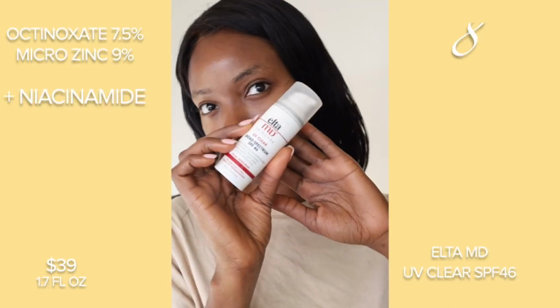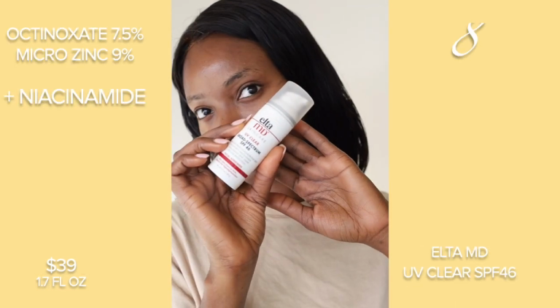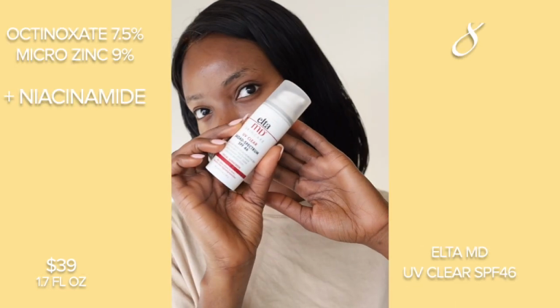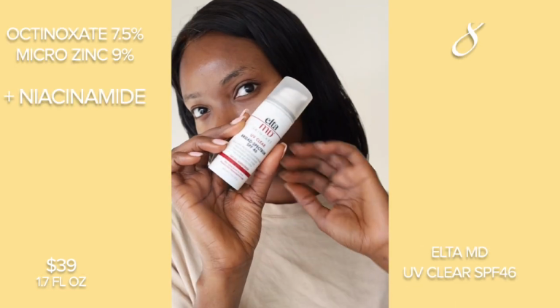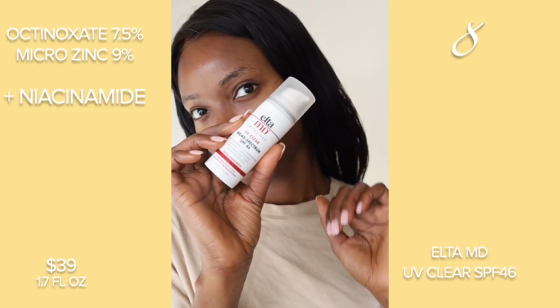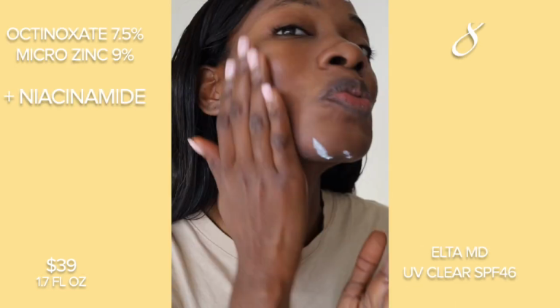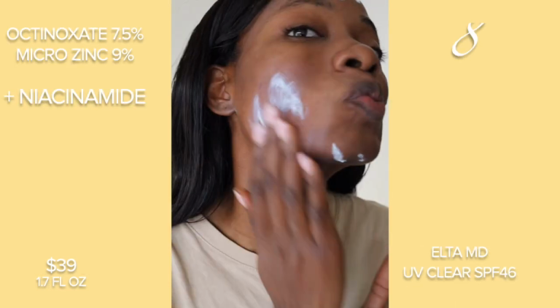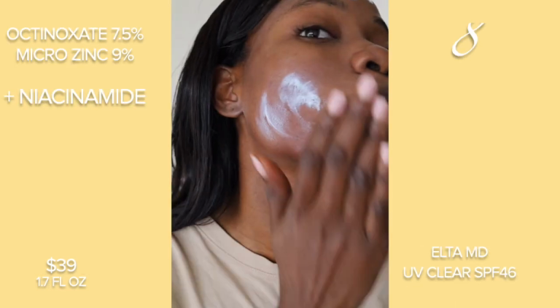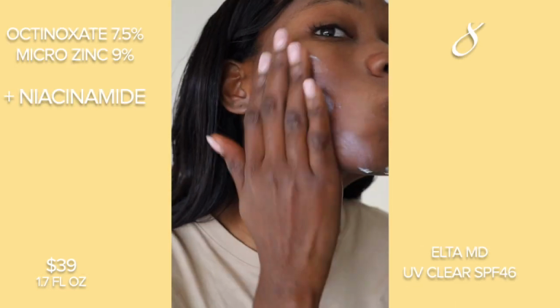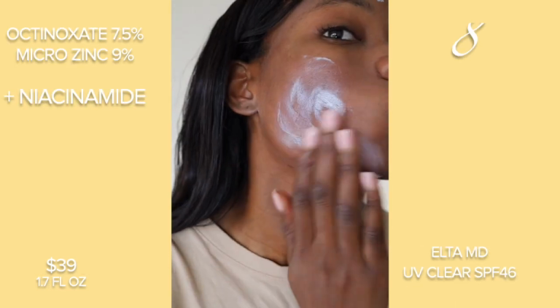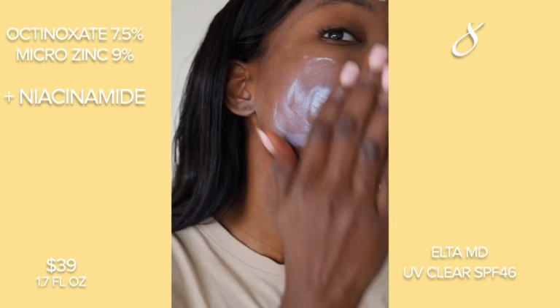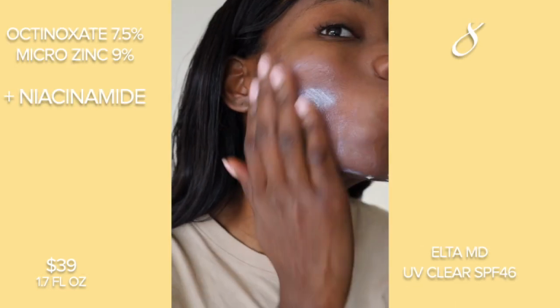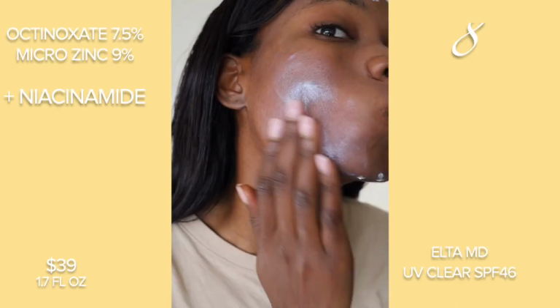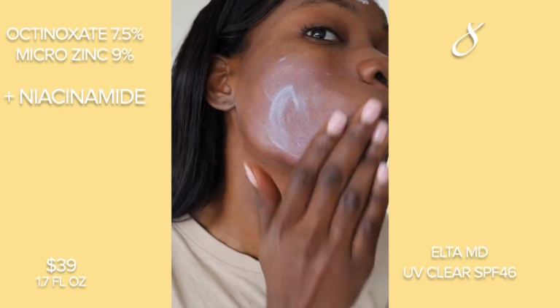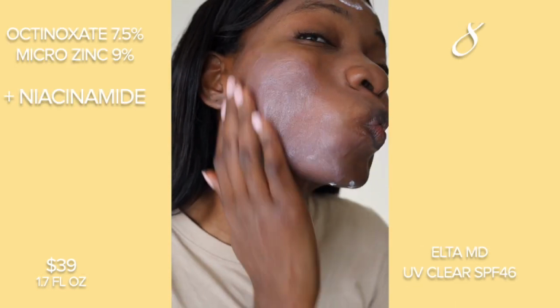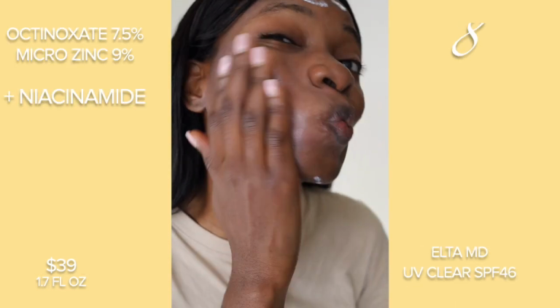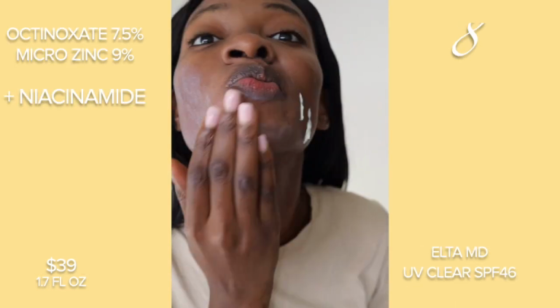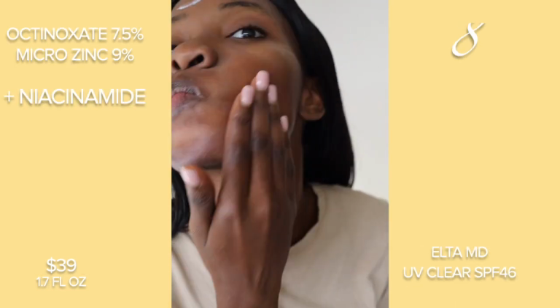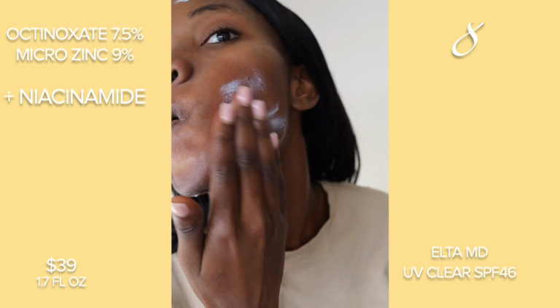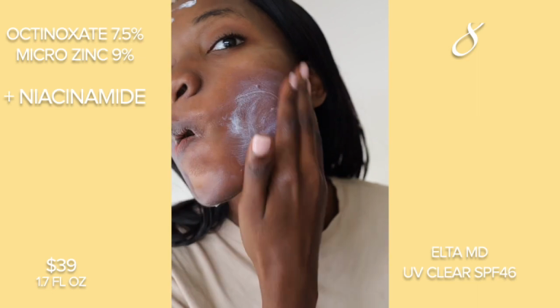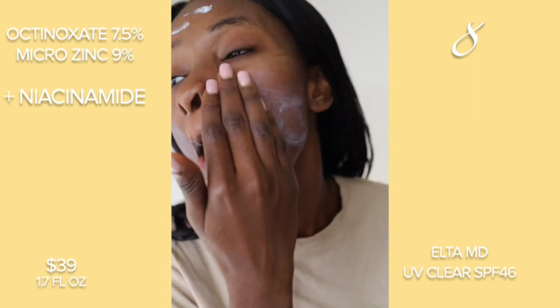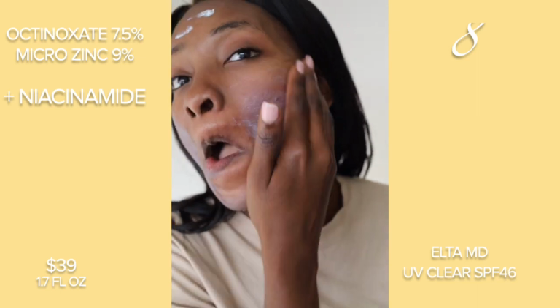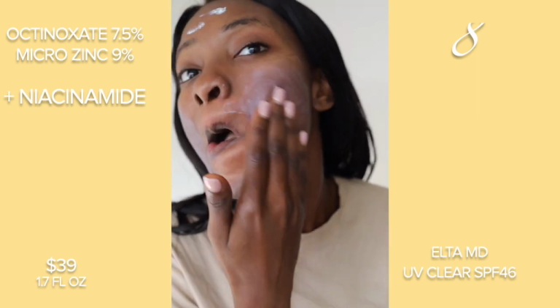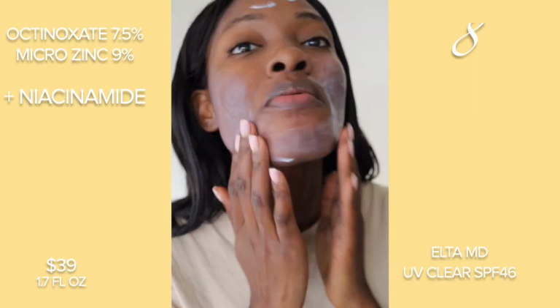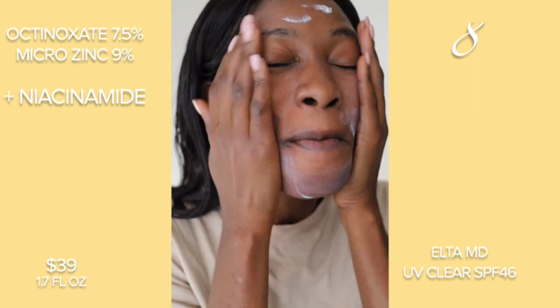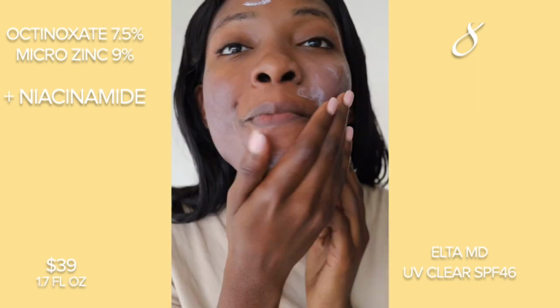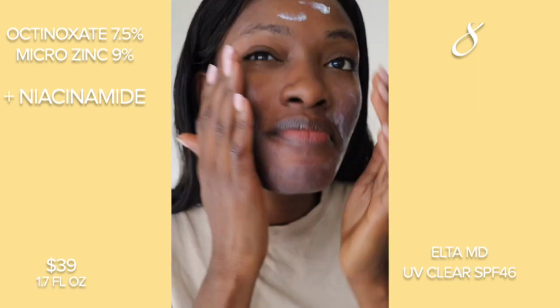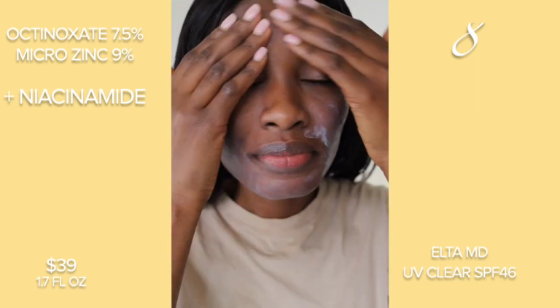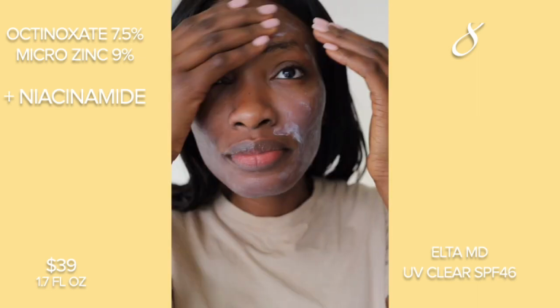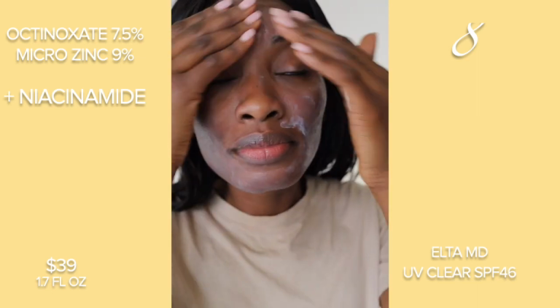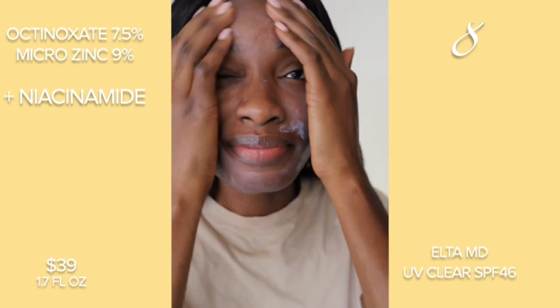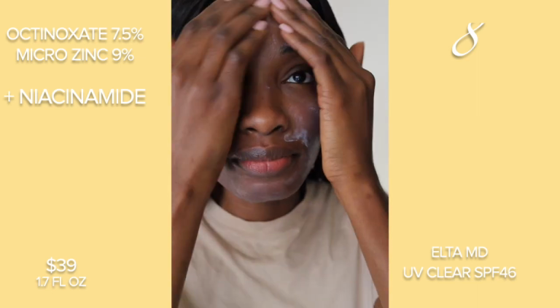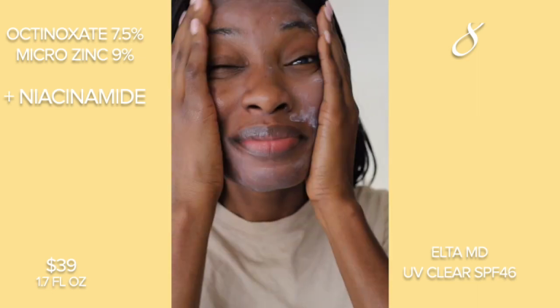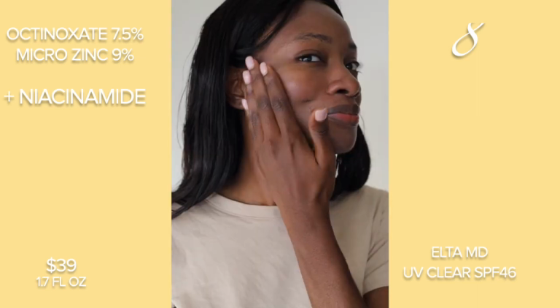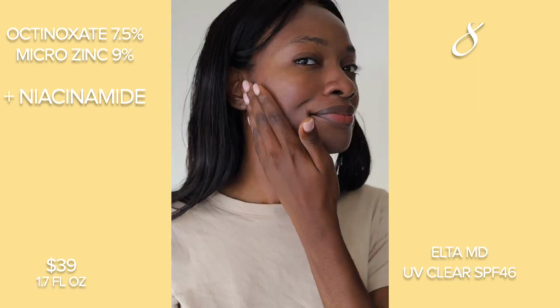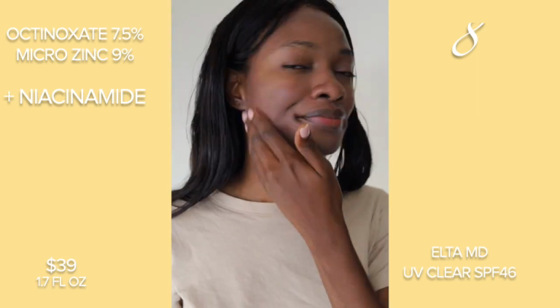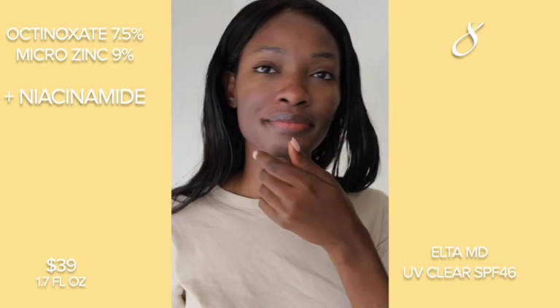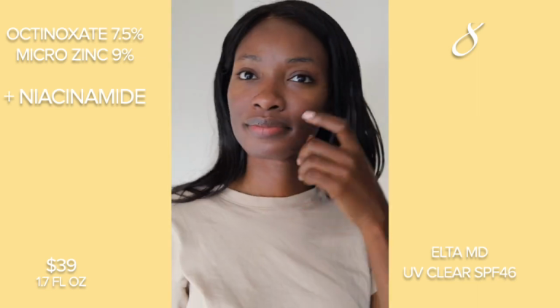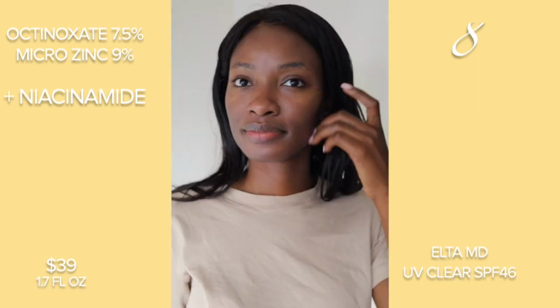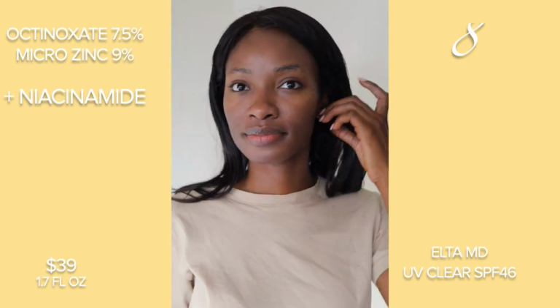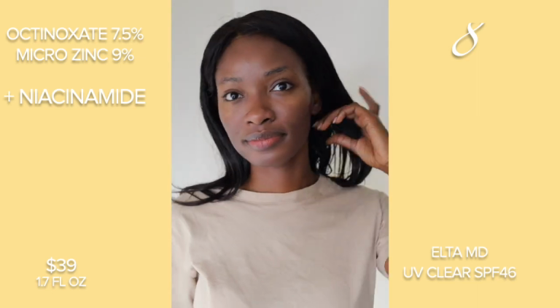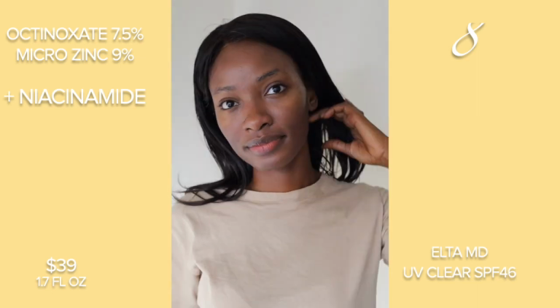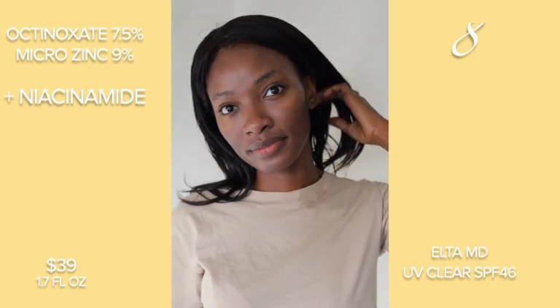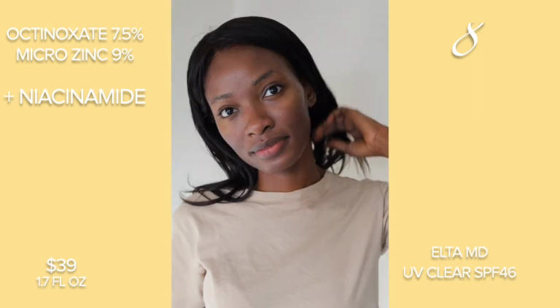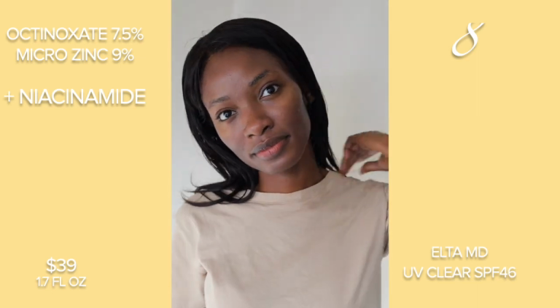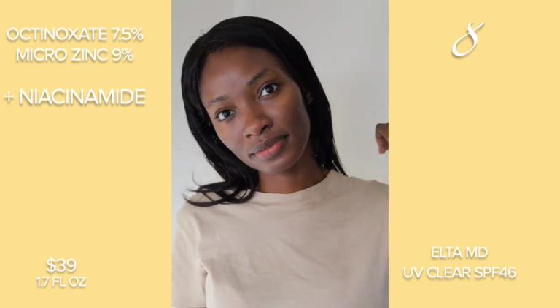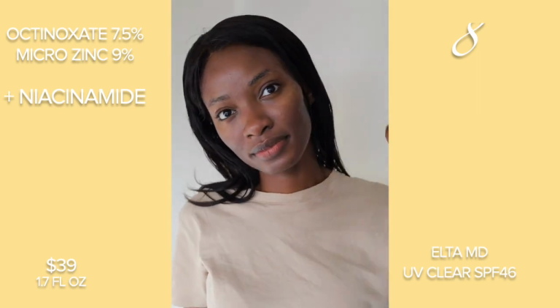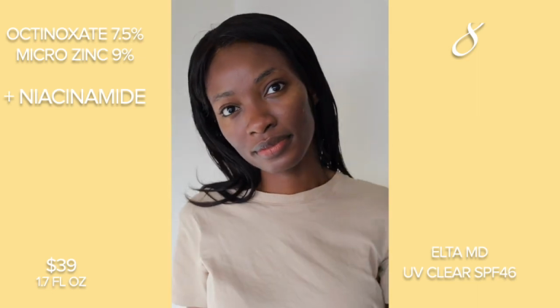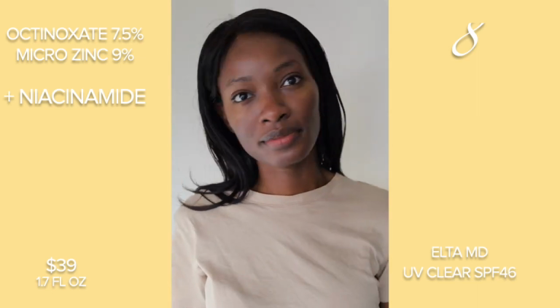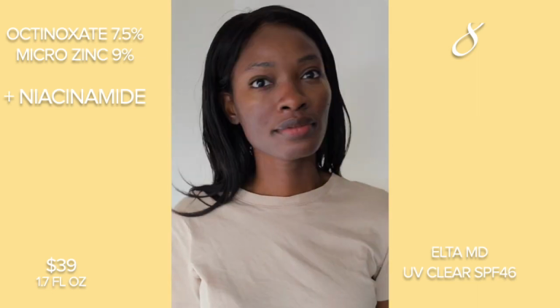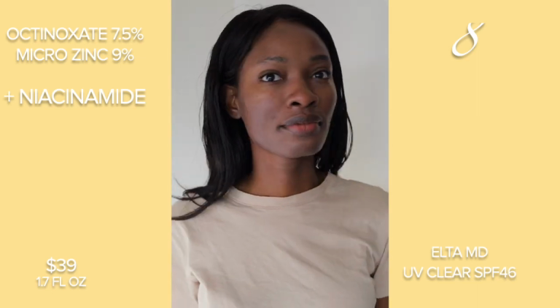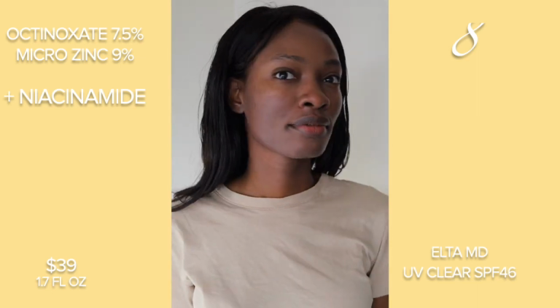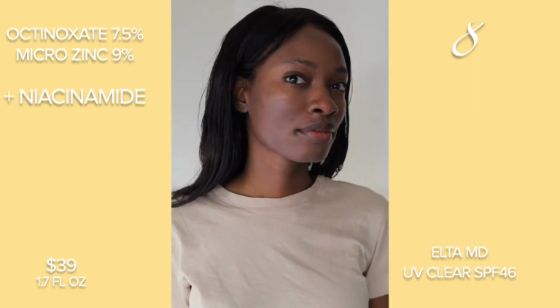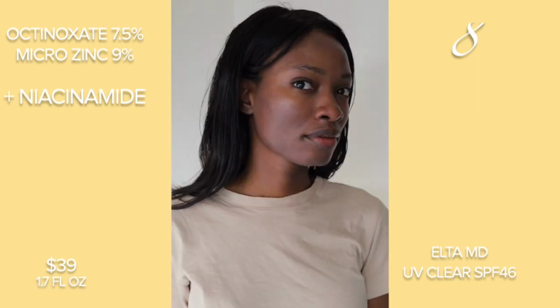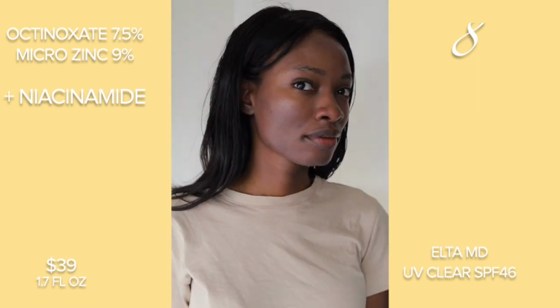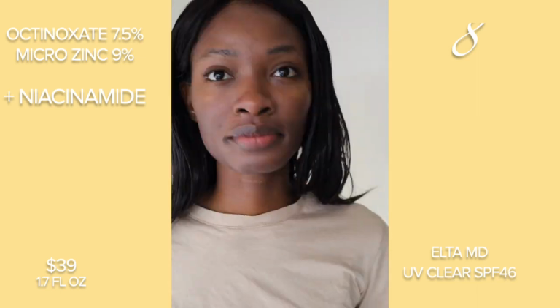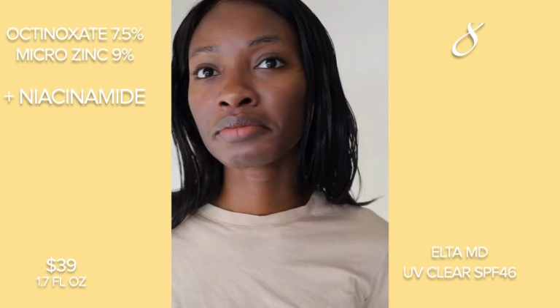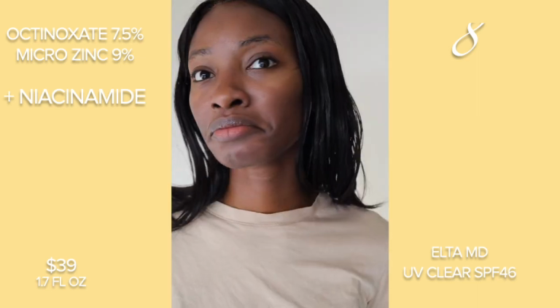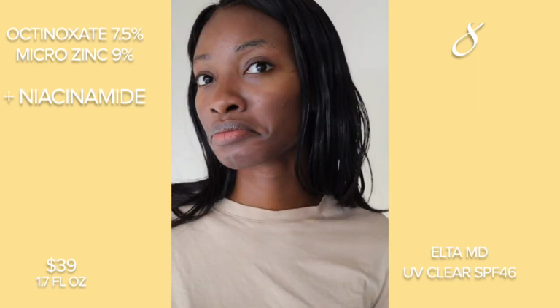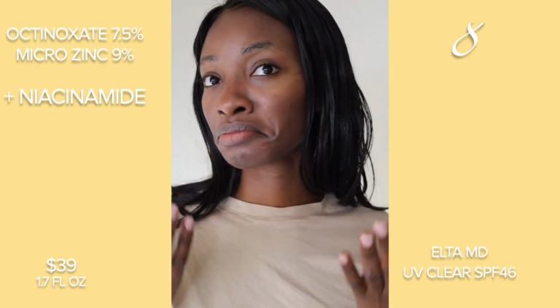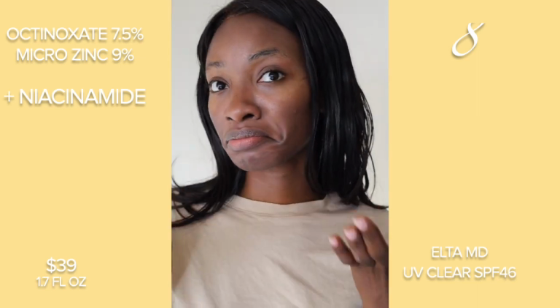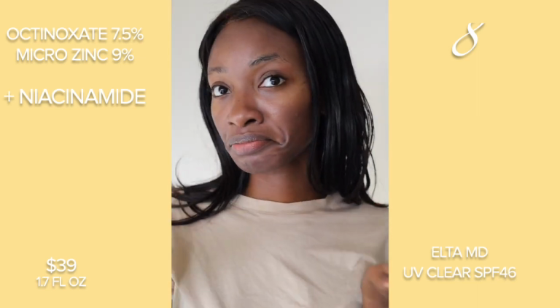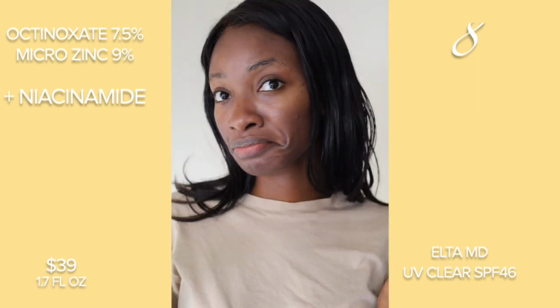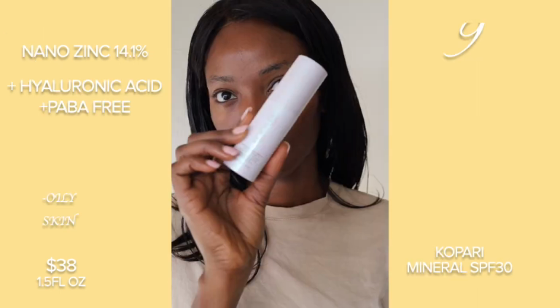The Alta MD is probably your favorite. It has niacinamide and I really like the finish, although it's not really great for oily skin in my opinion.